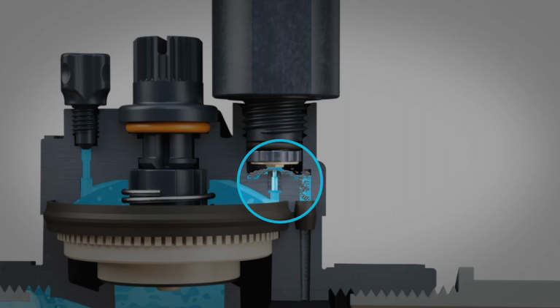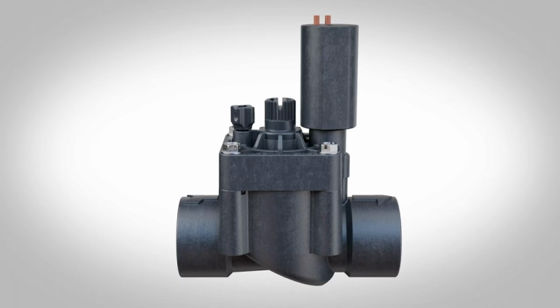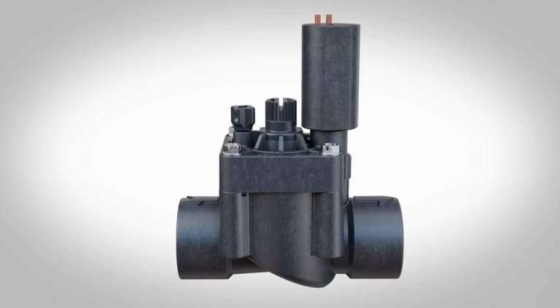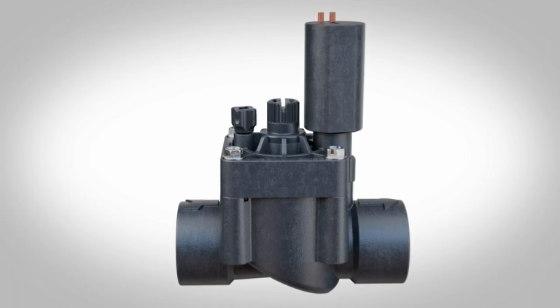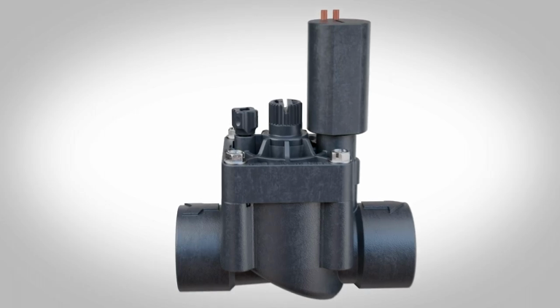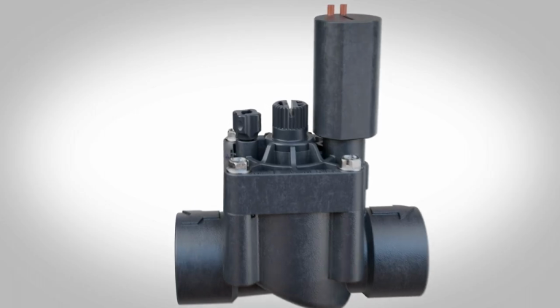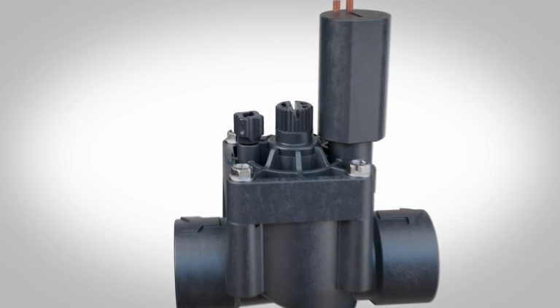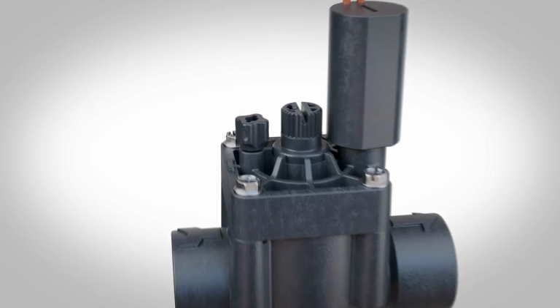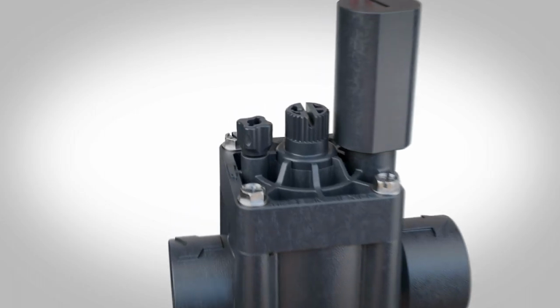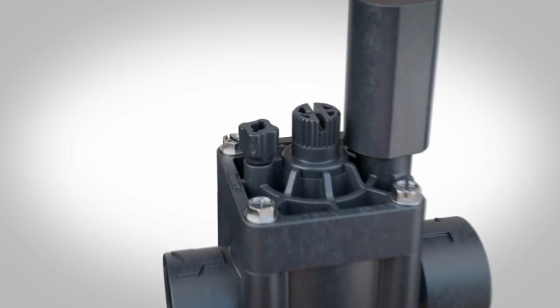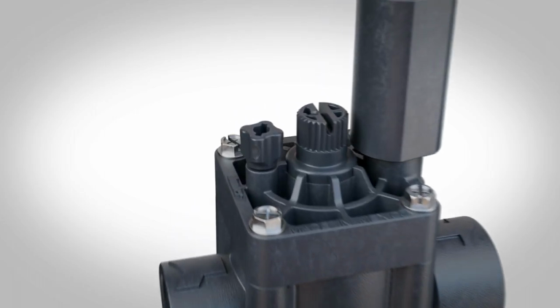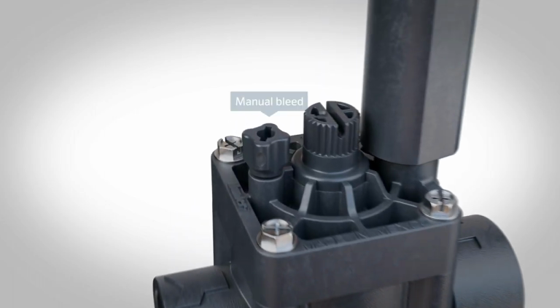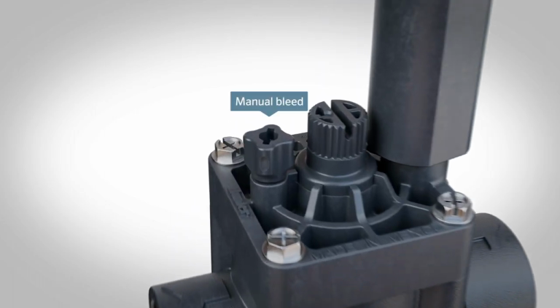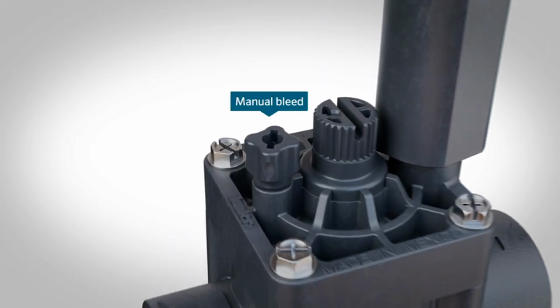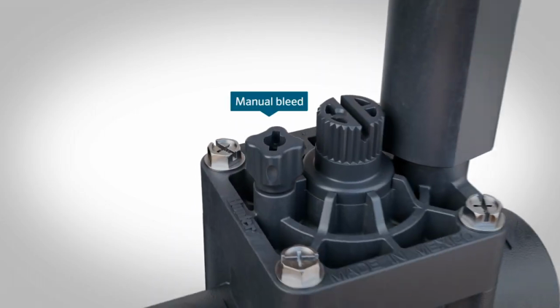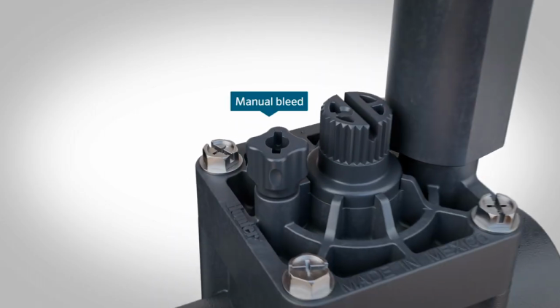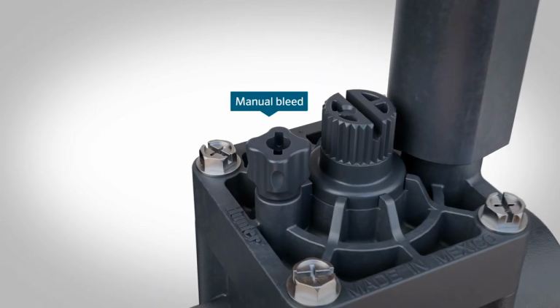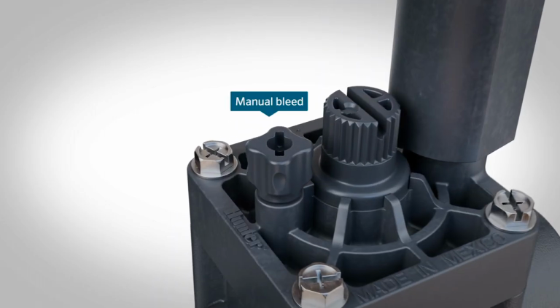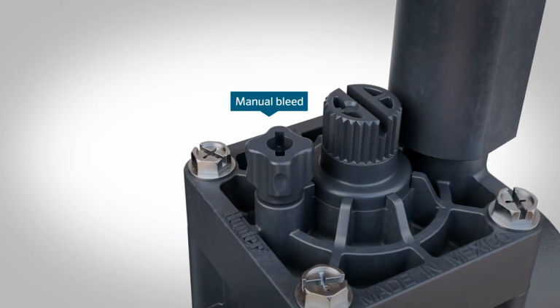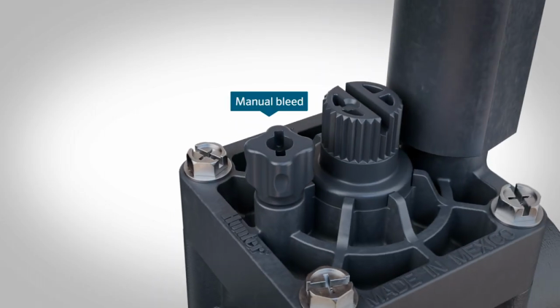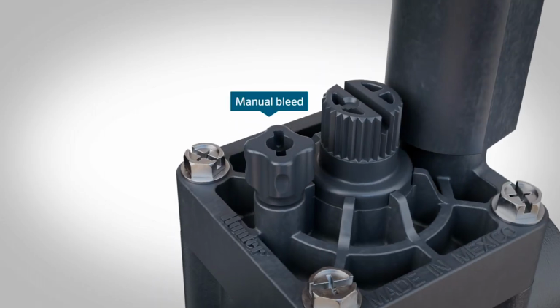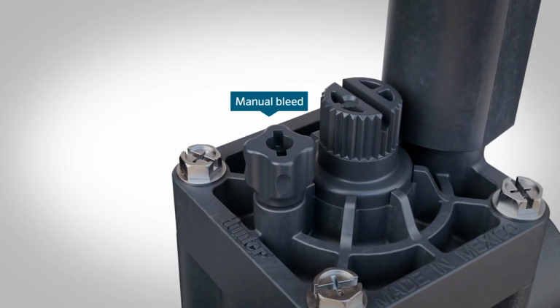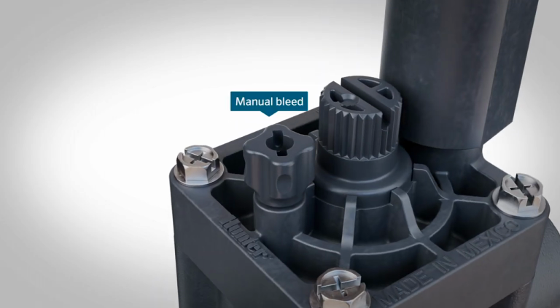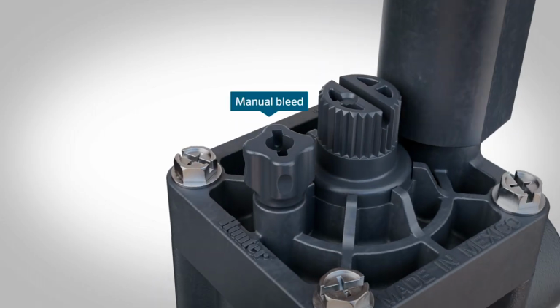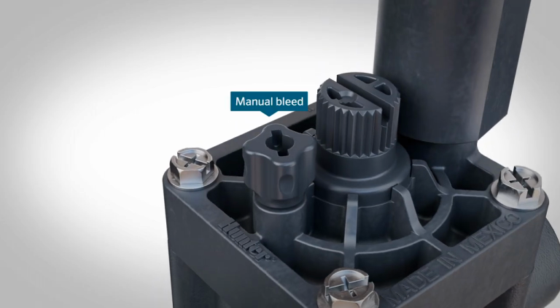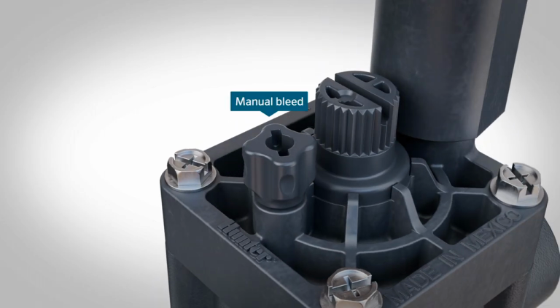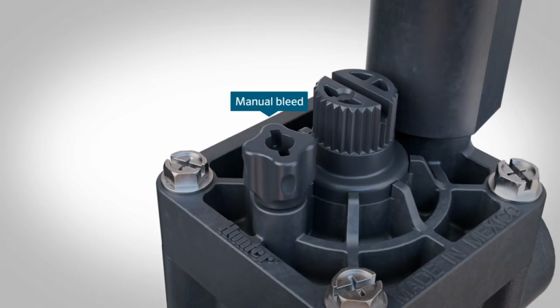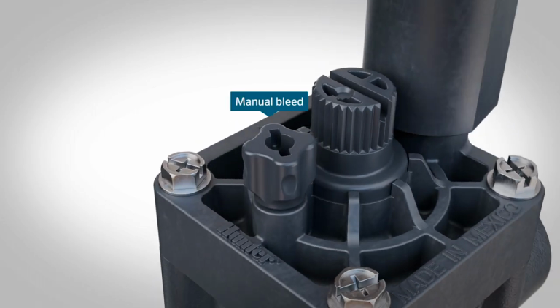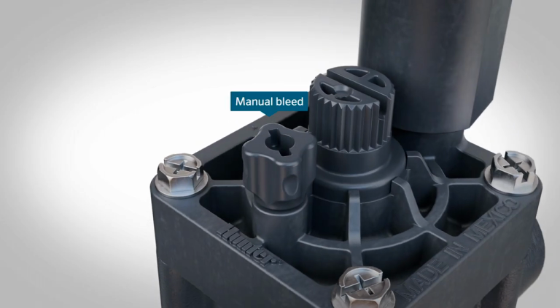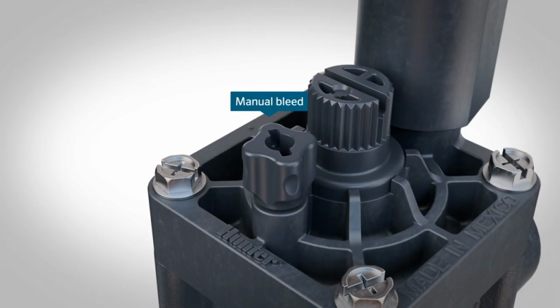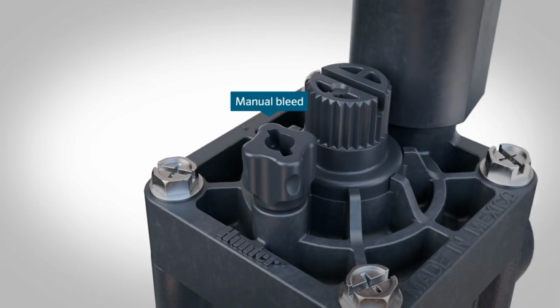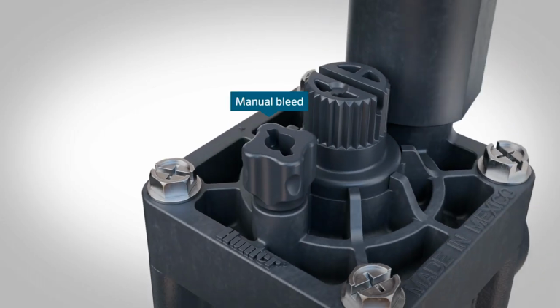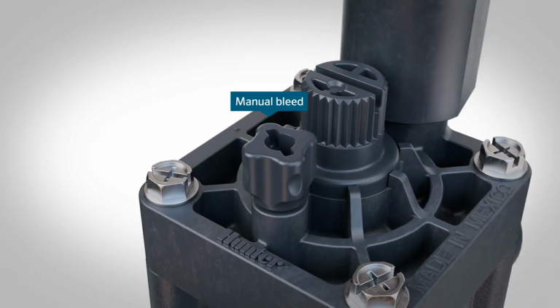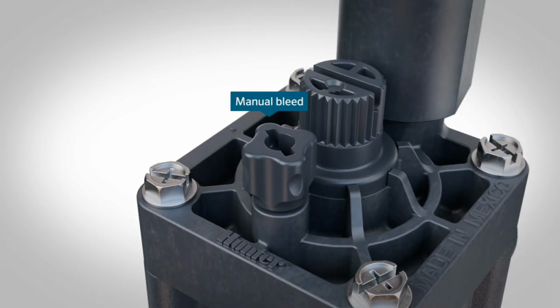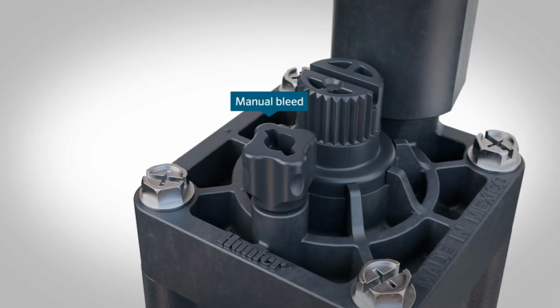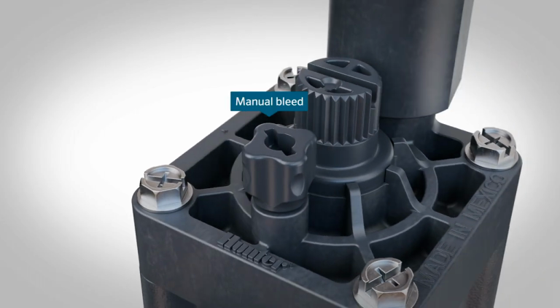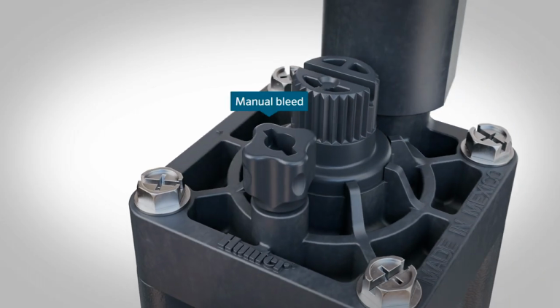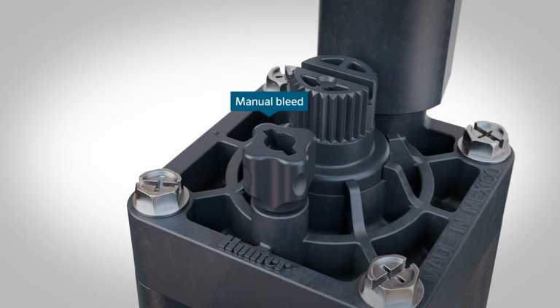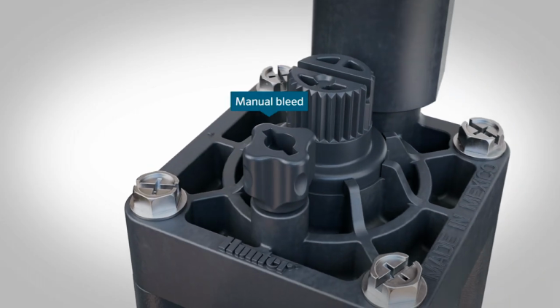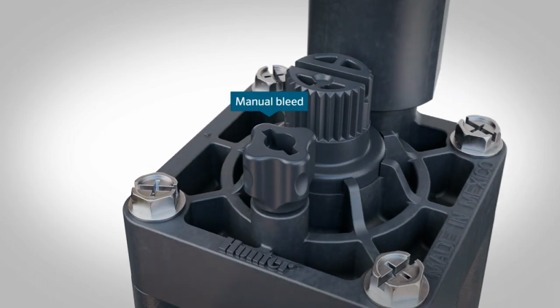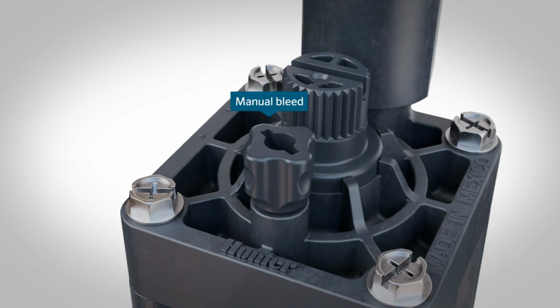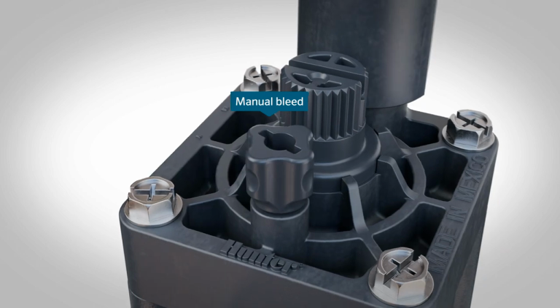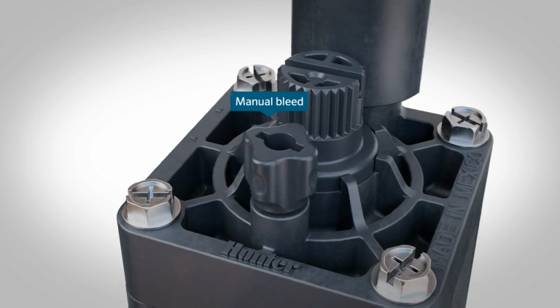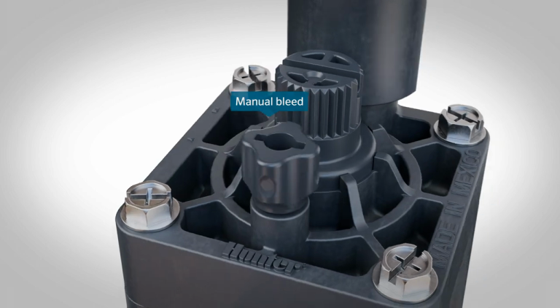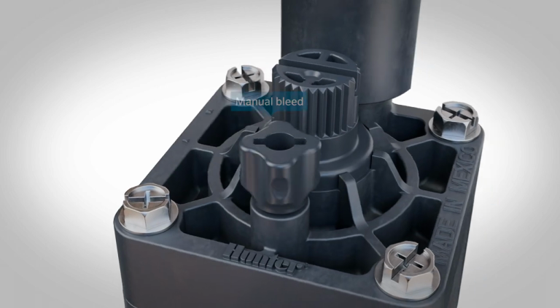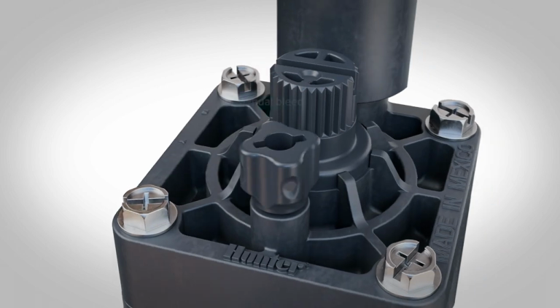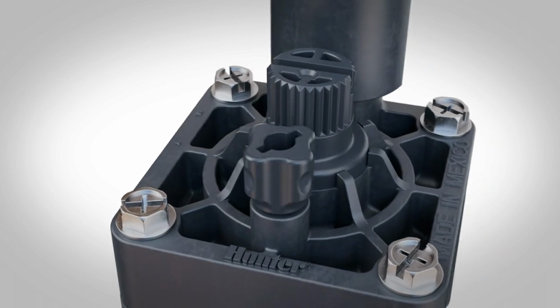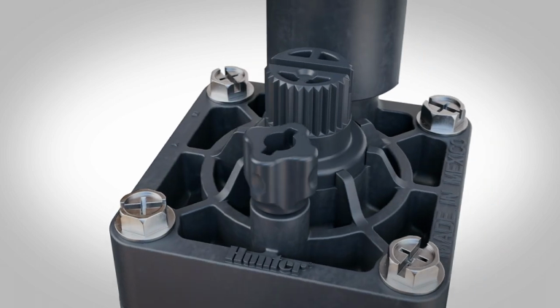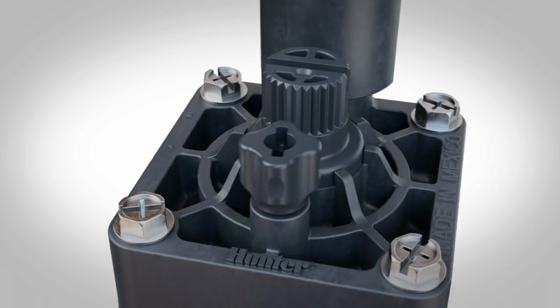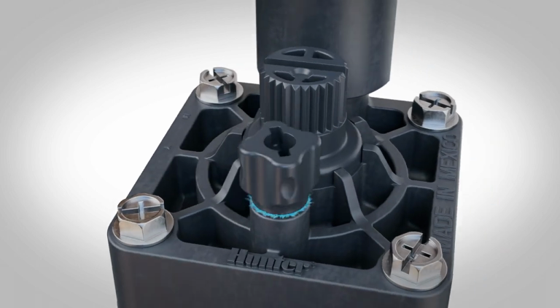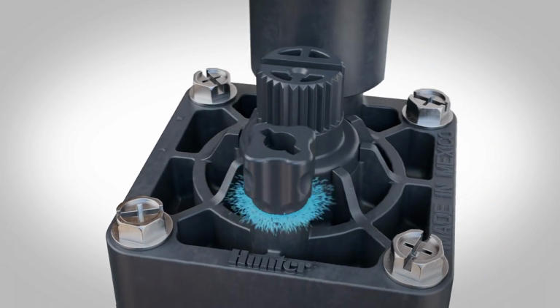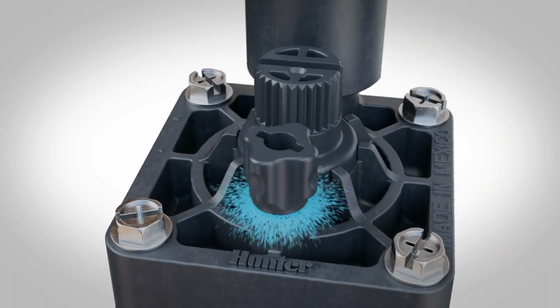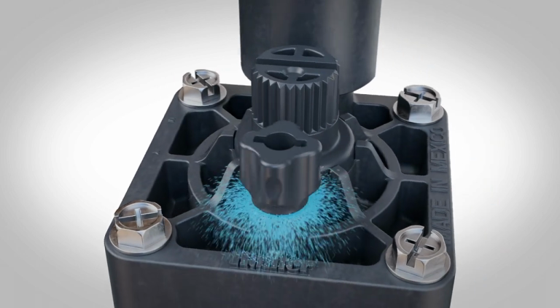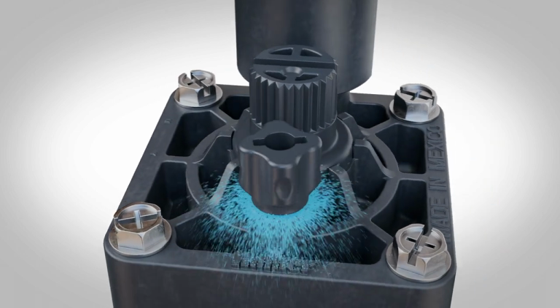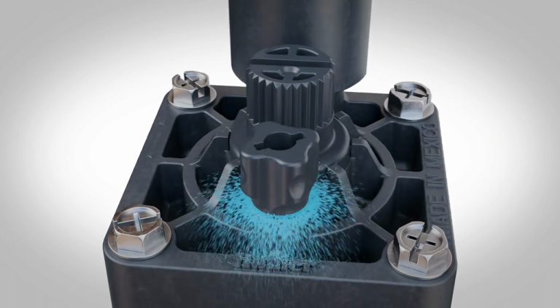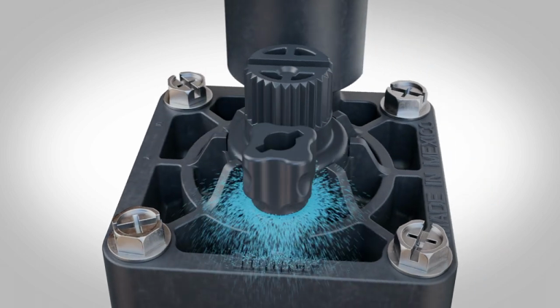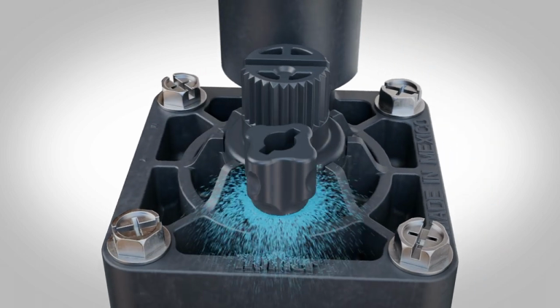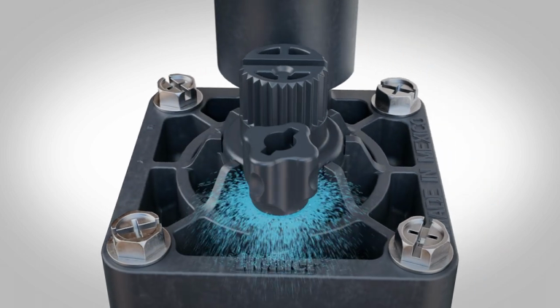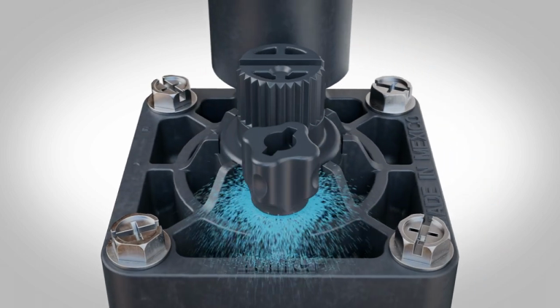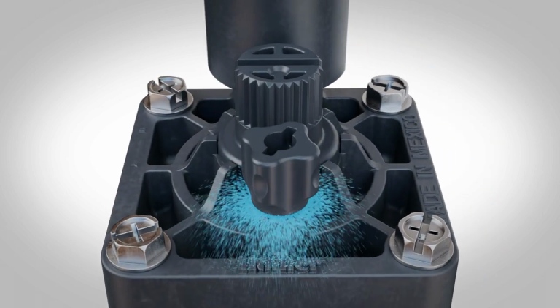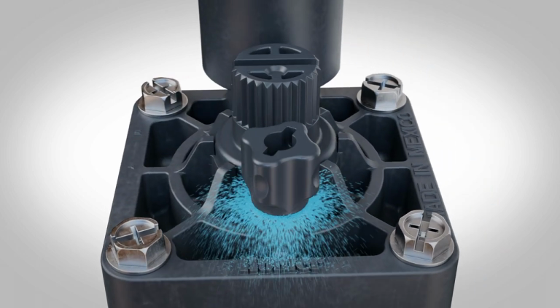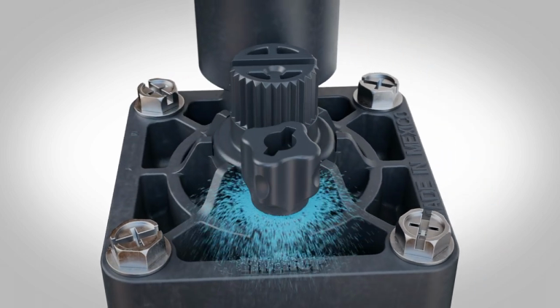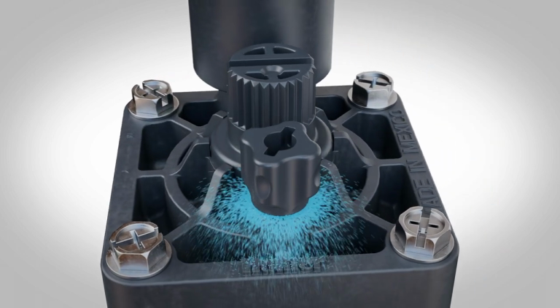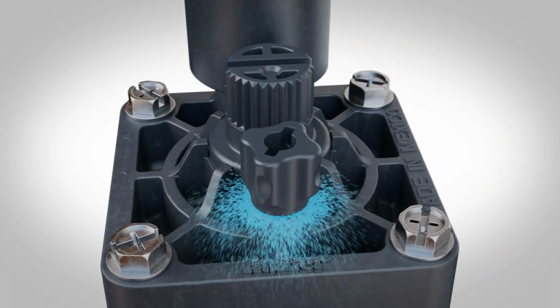Attempt to turn the valve on by using the bleed screw. If it turns on, there may be a port issue.